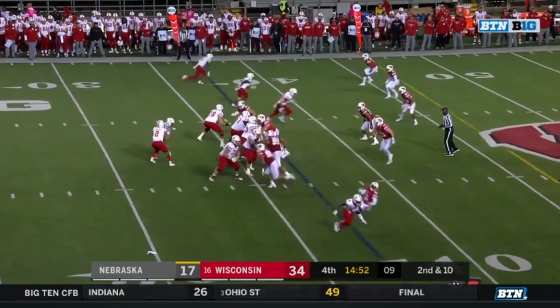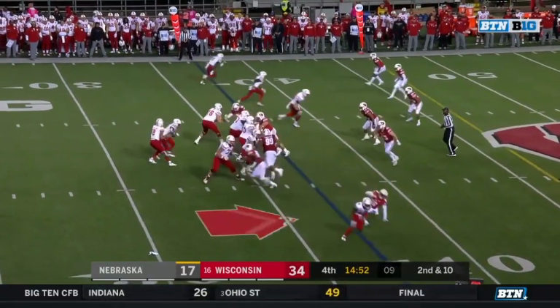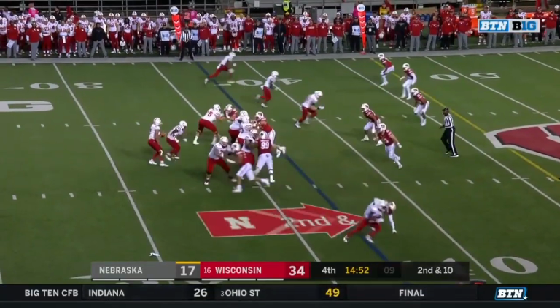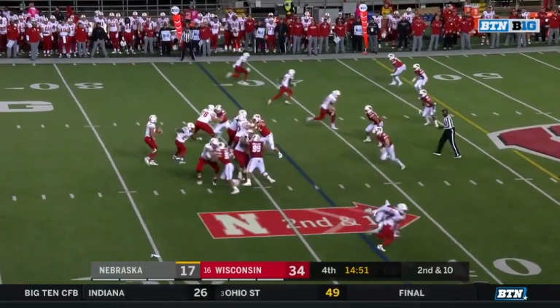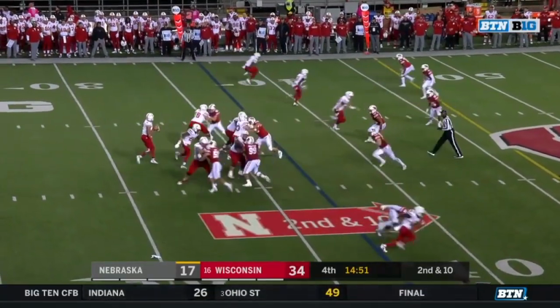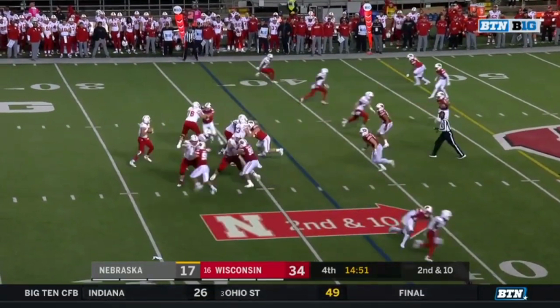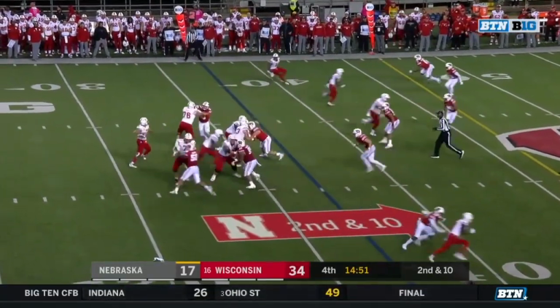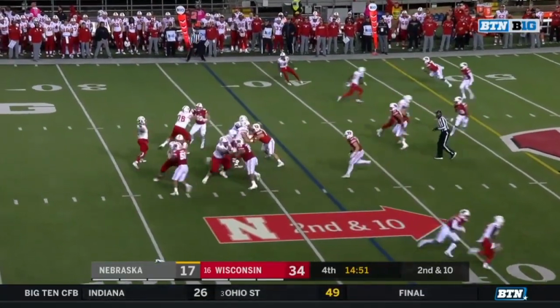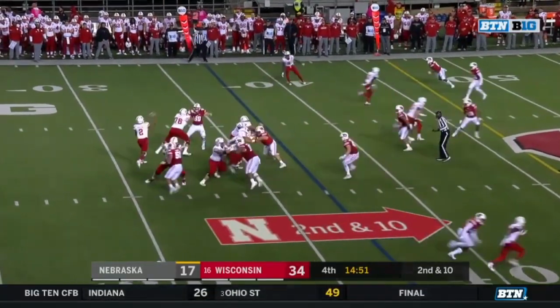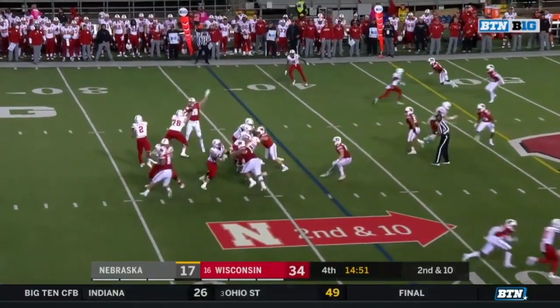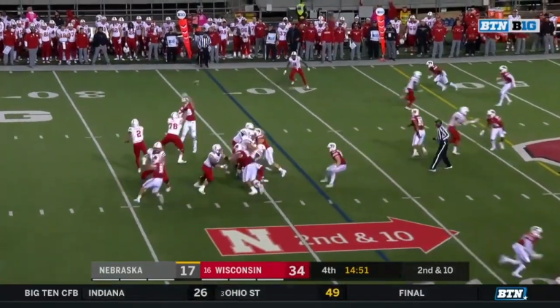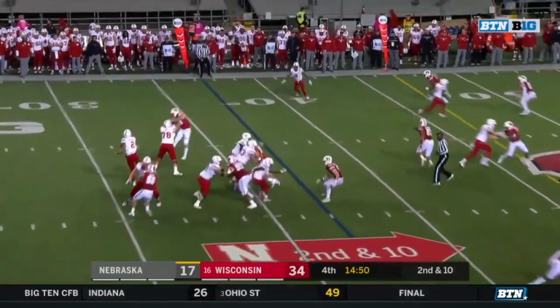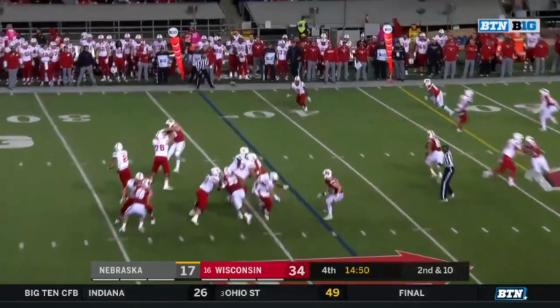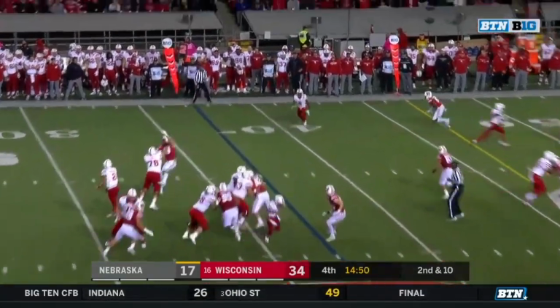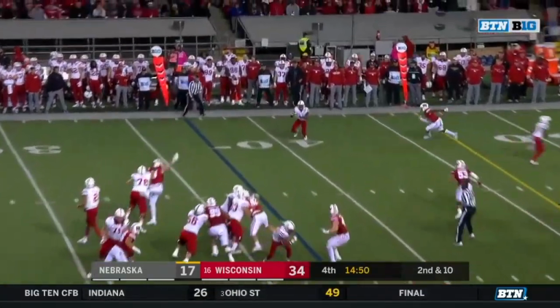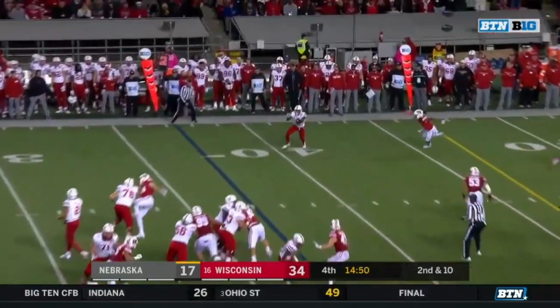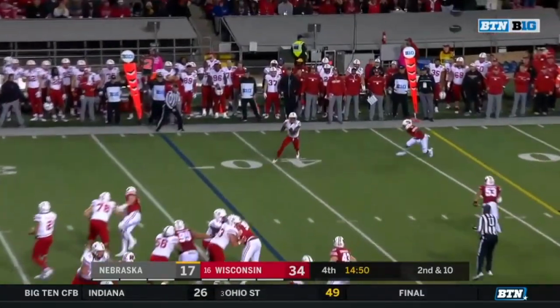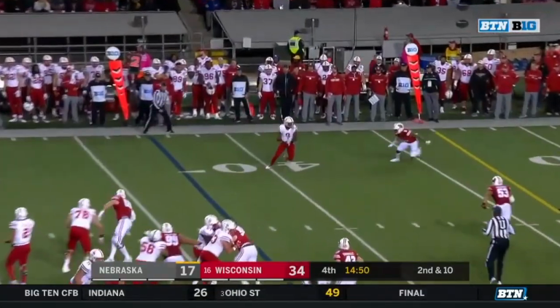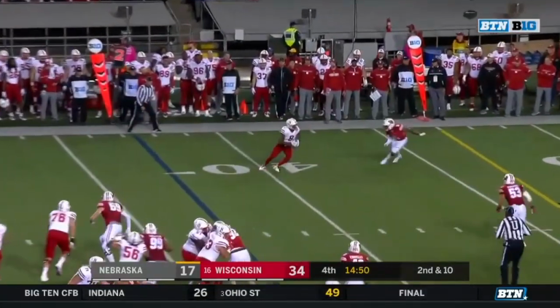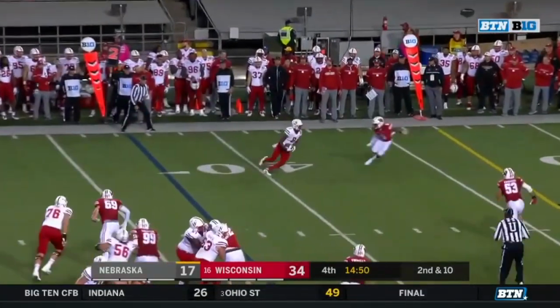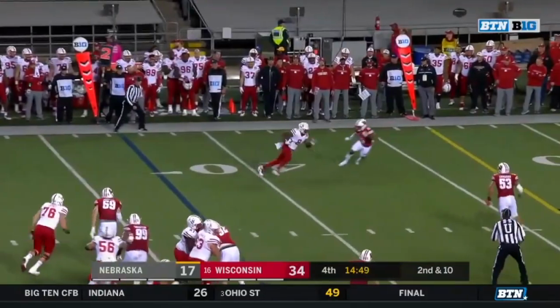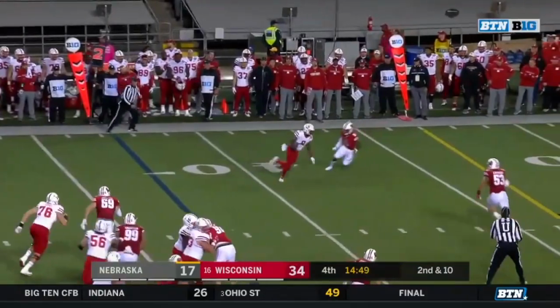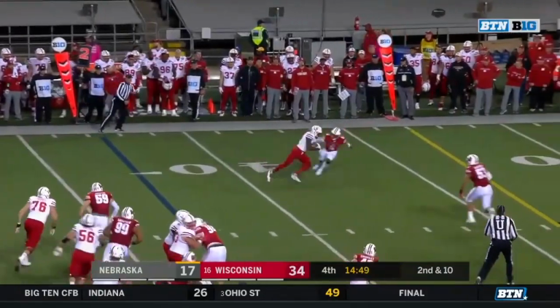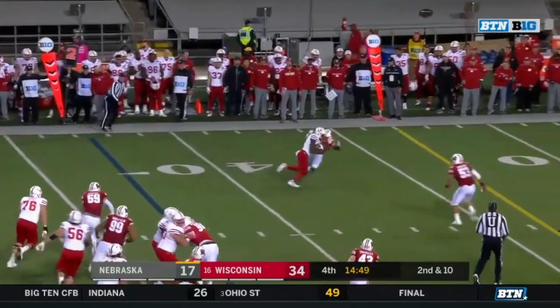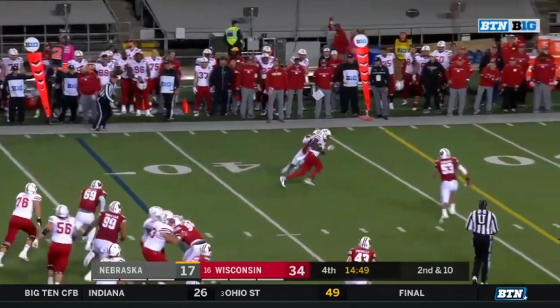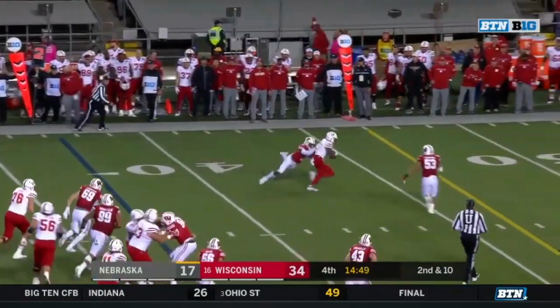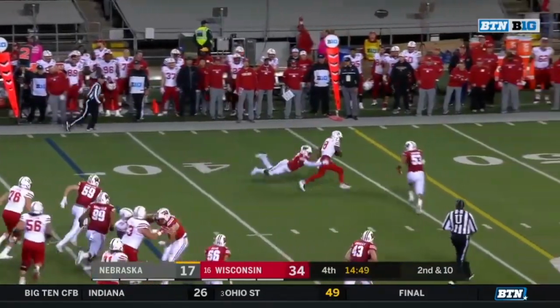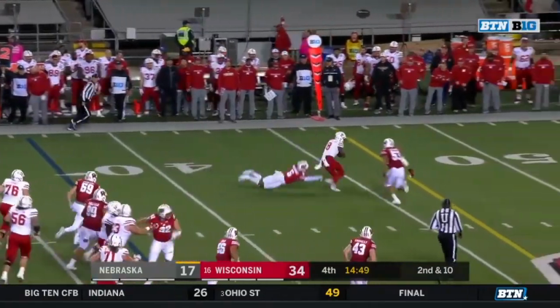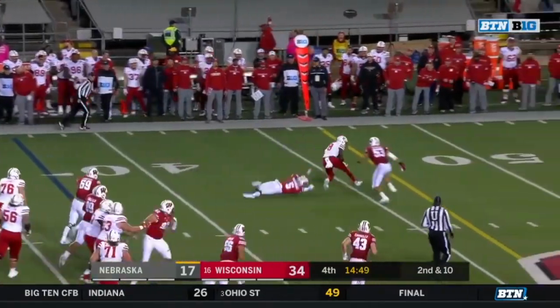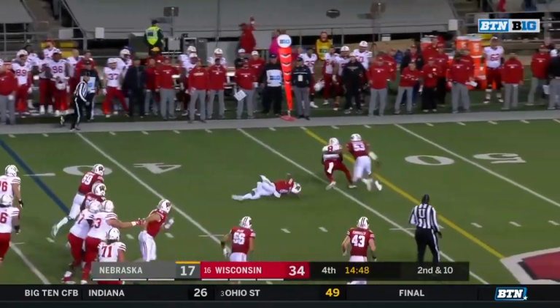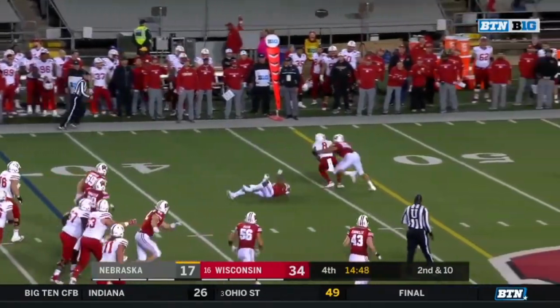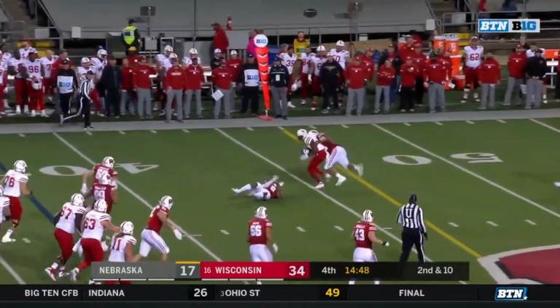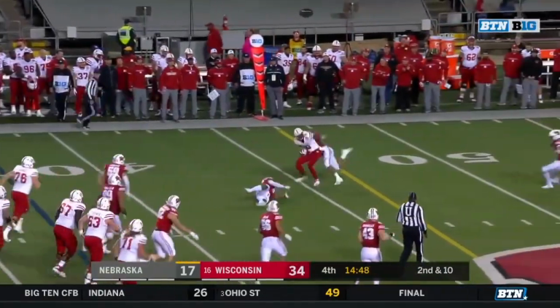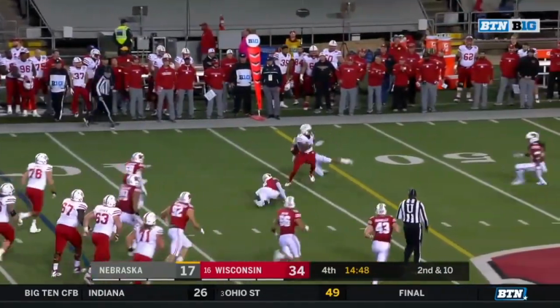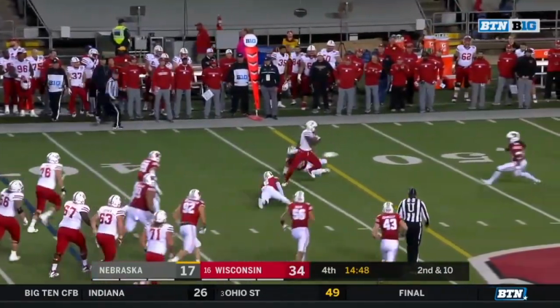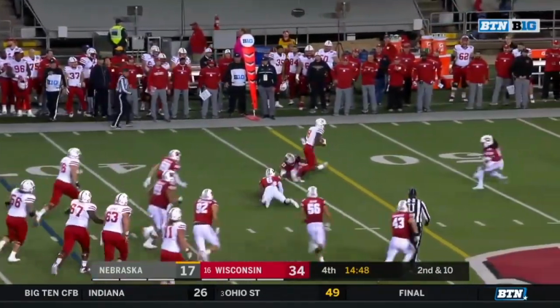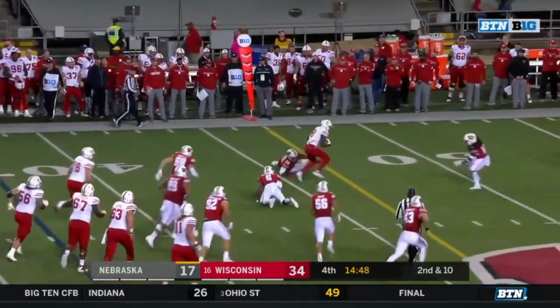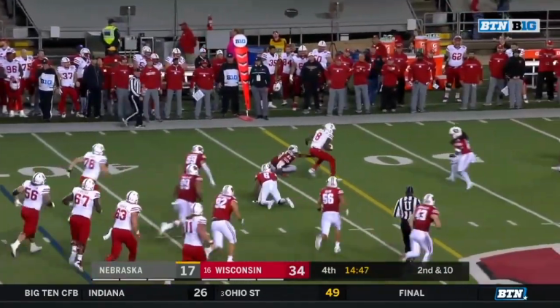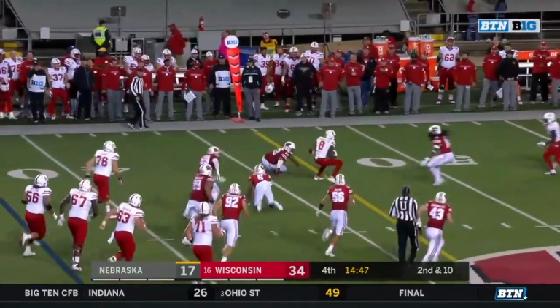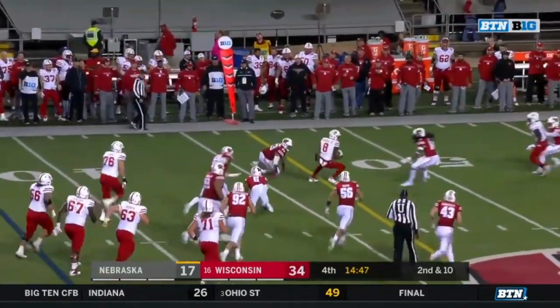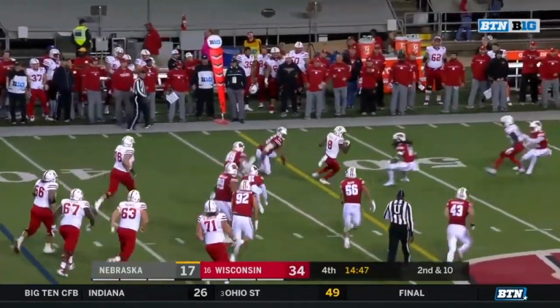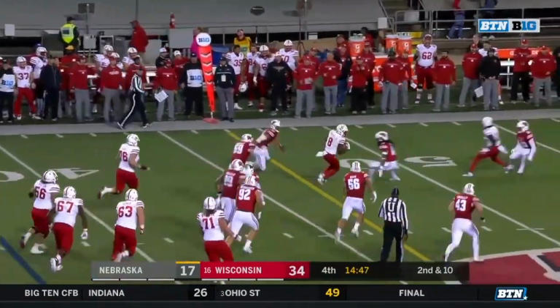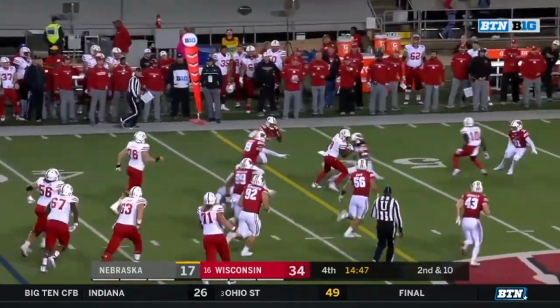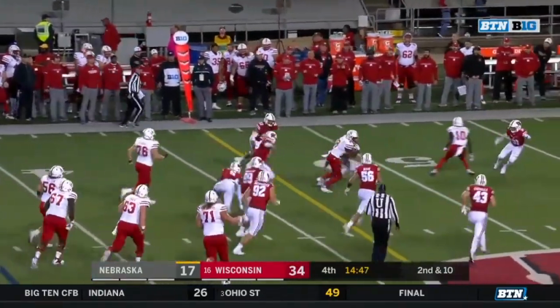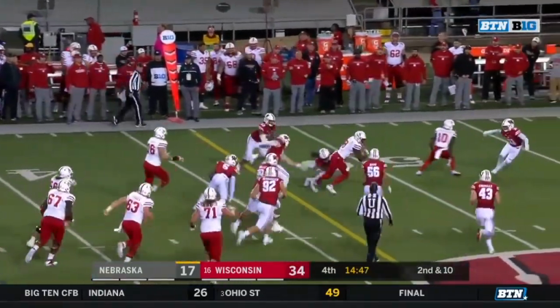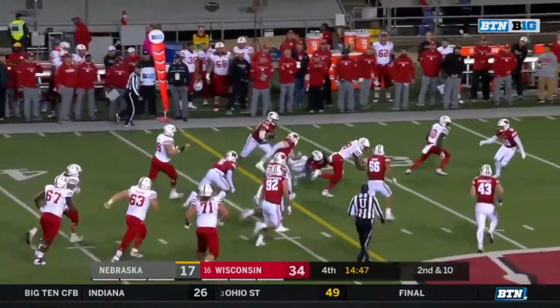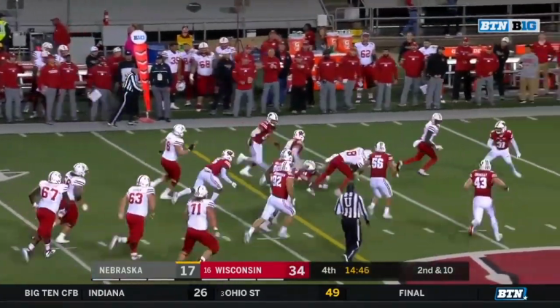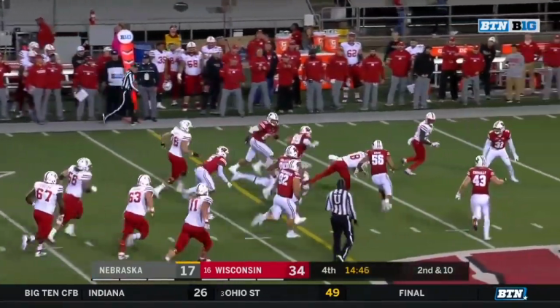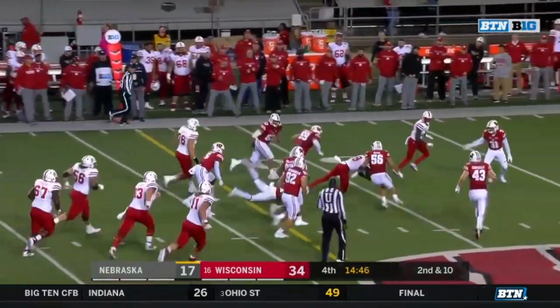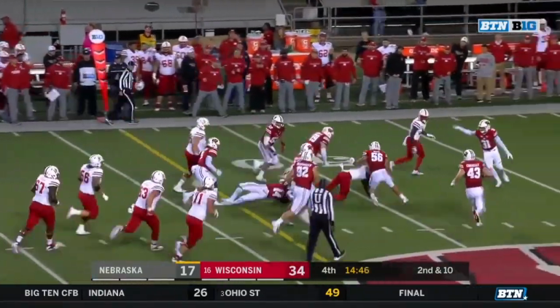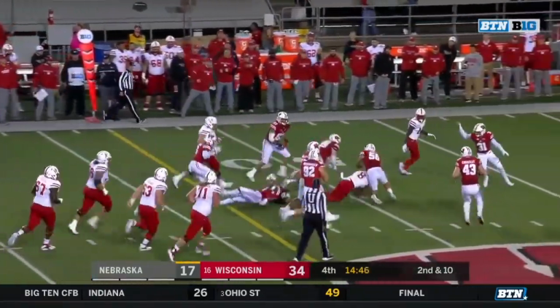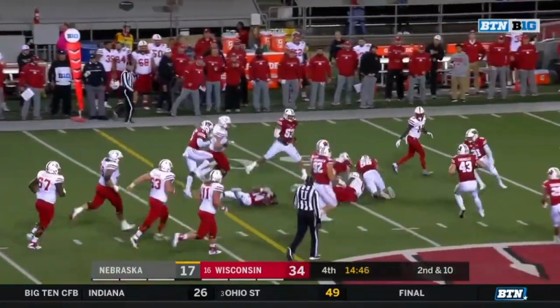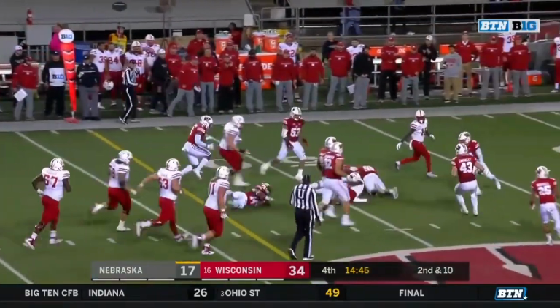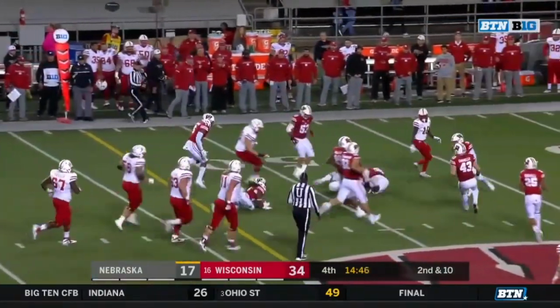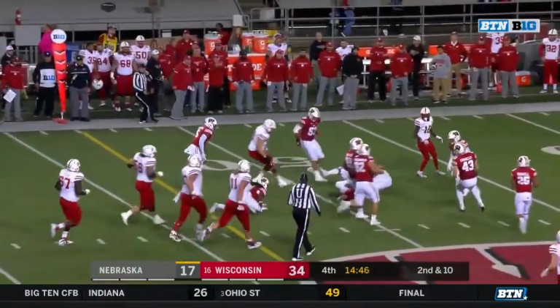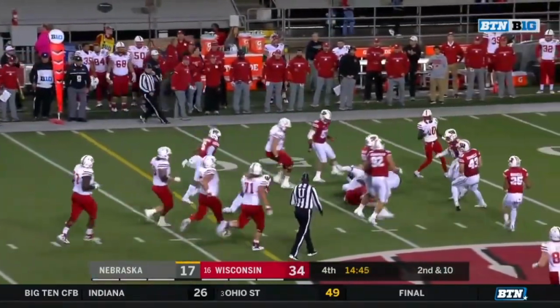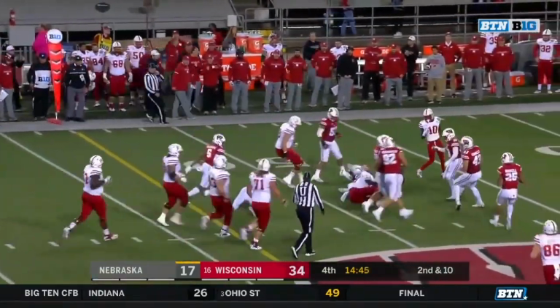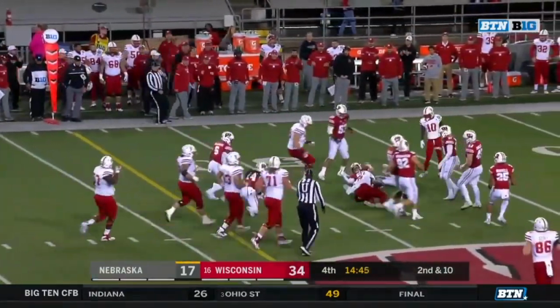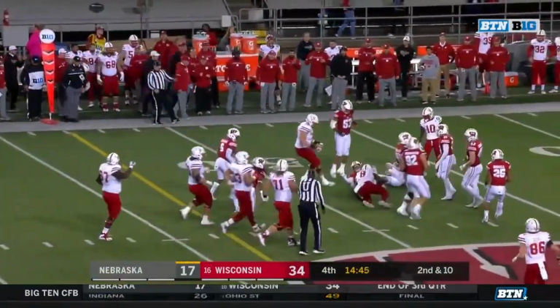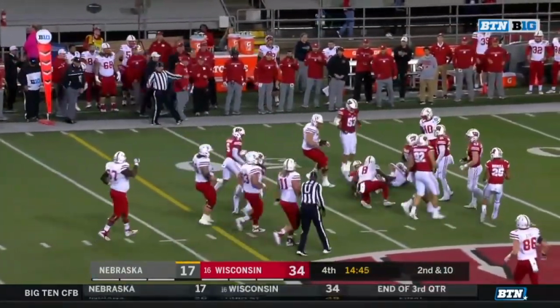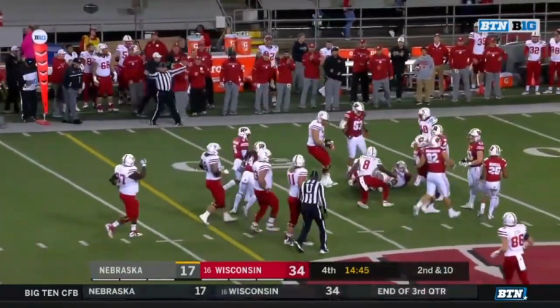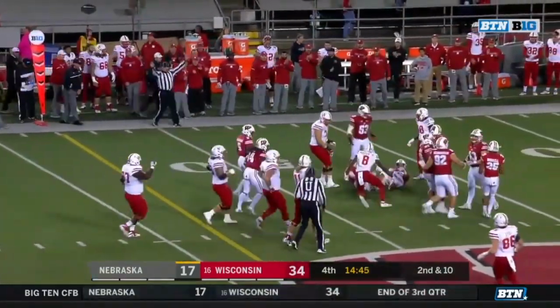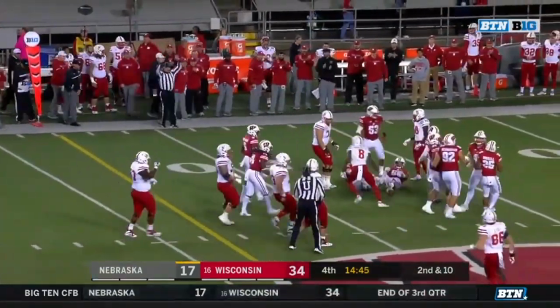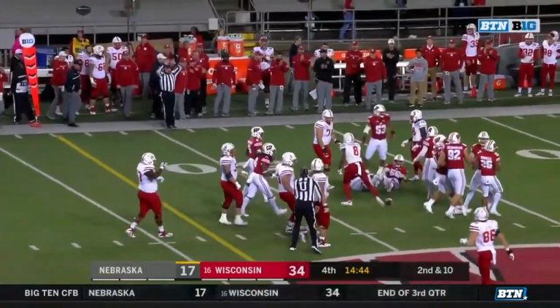Second and ten — Martinez. Morgan with the catch, breaks one tackle, breaks a second tackle. First down Nebraska.